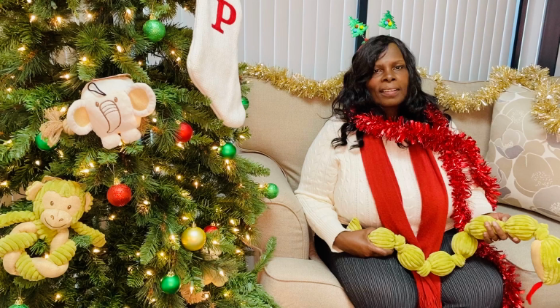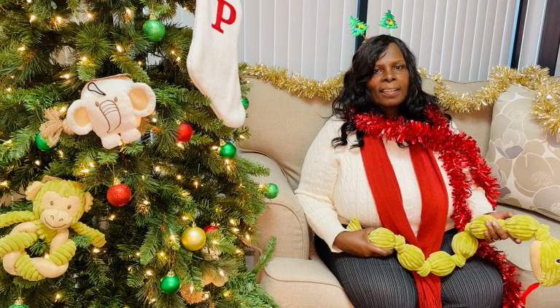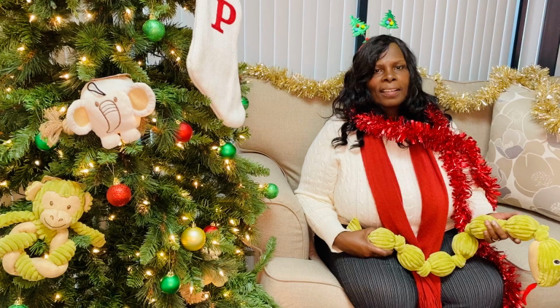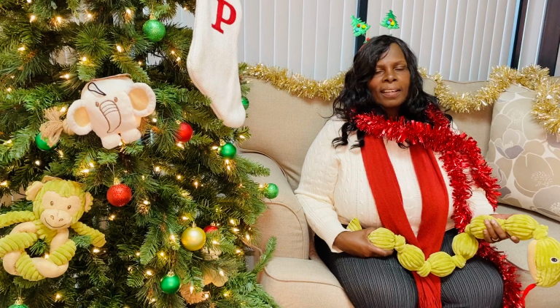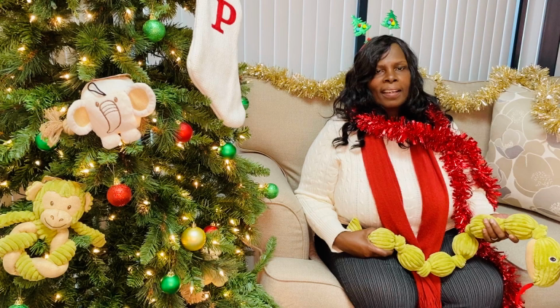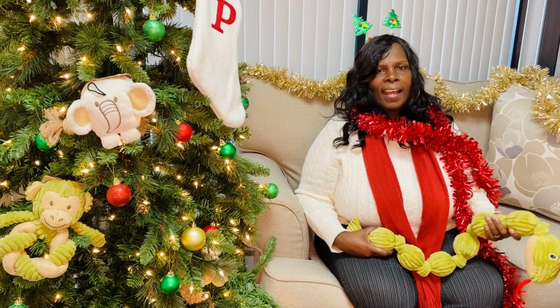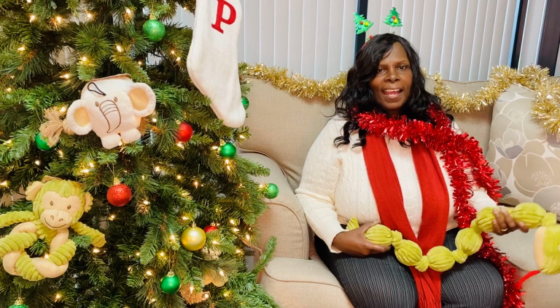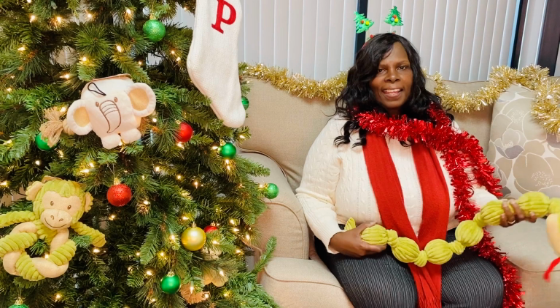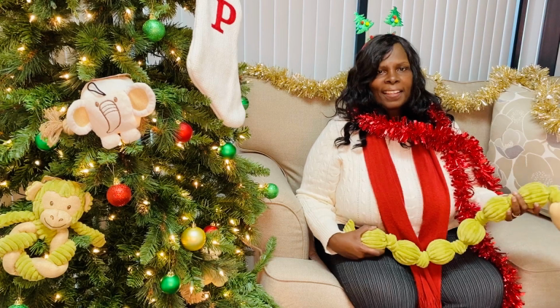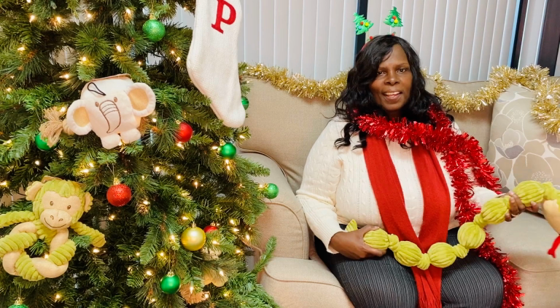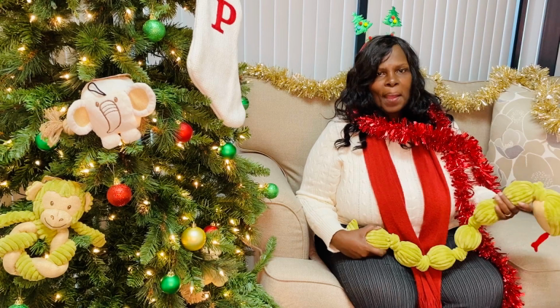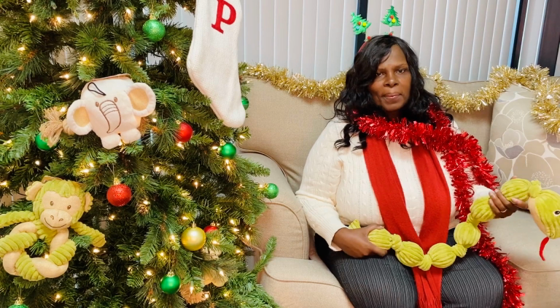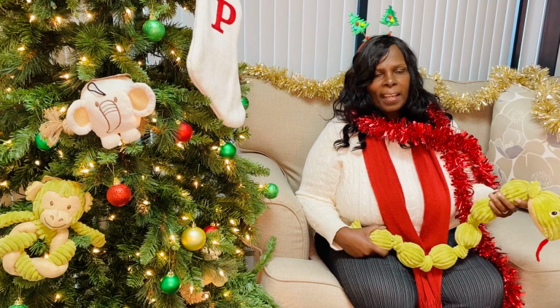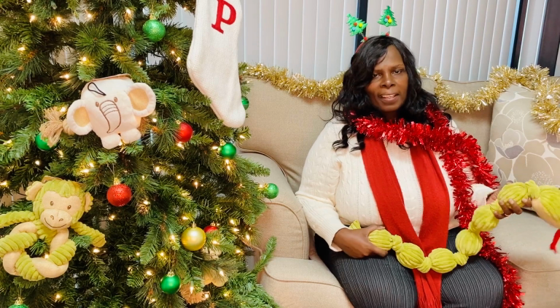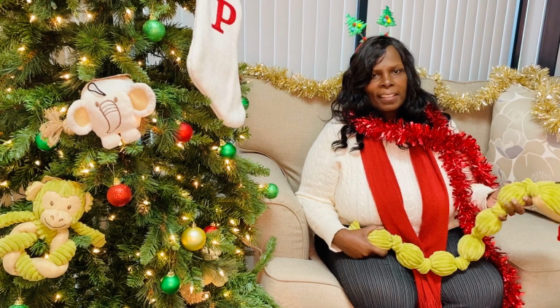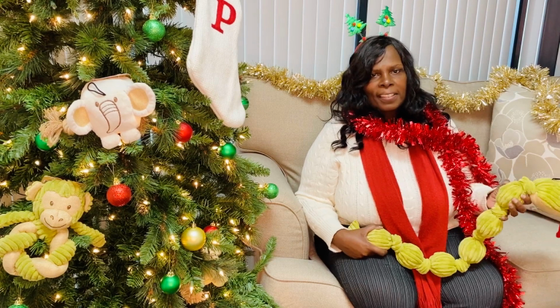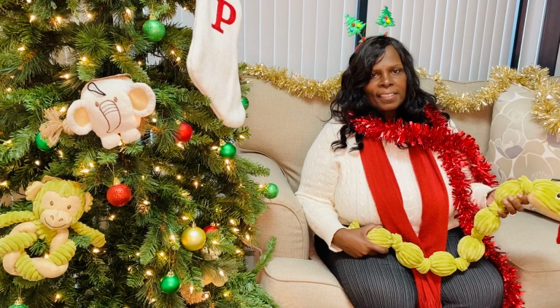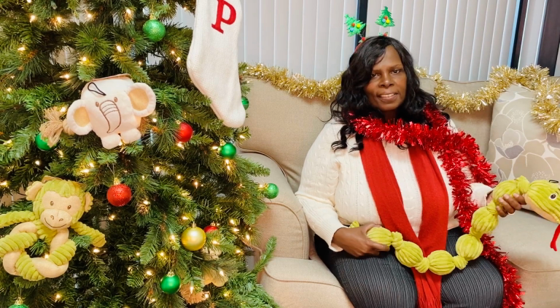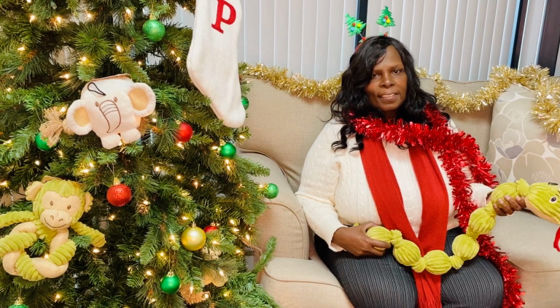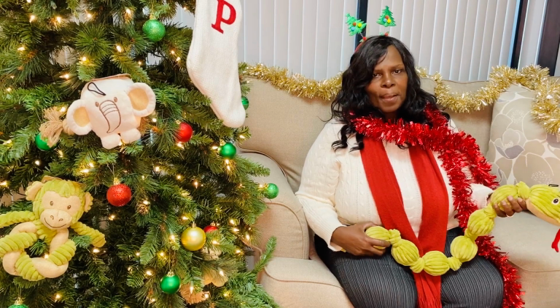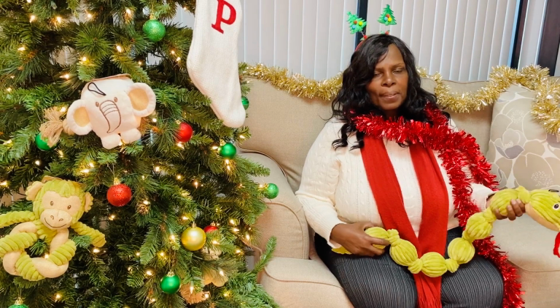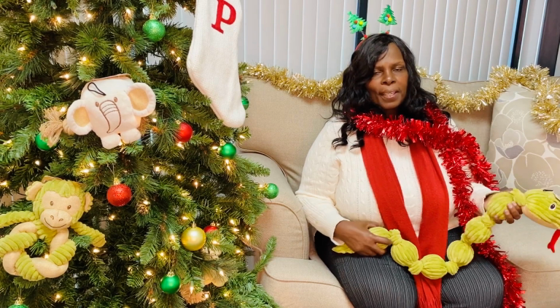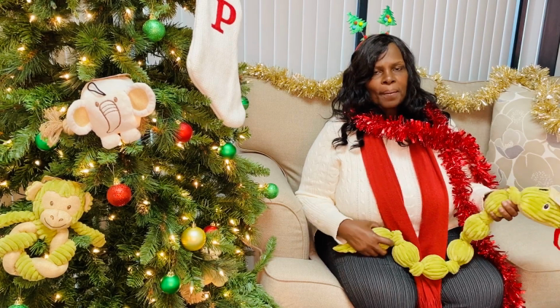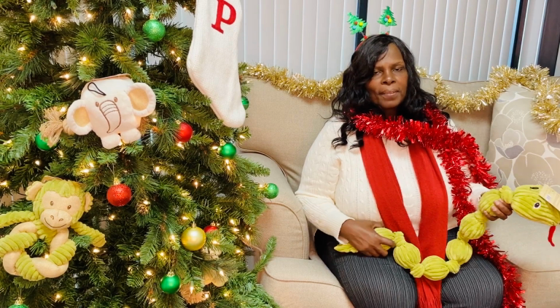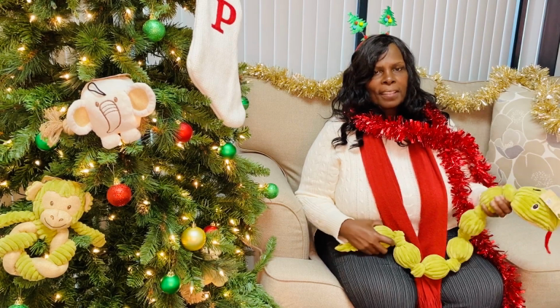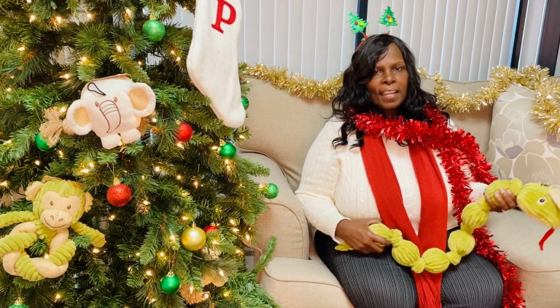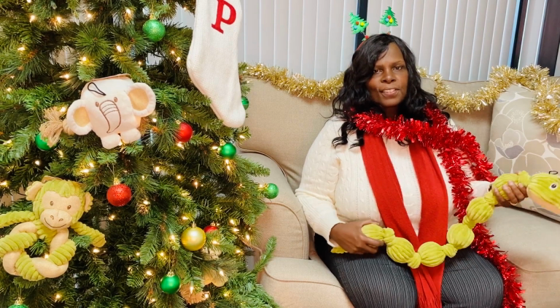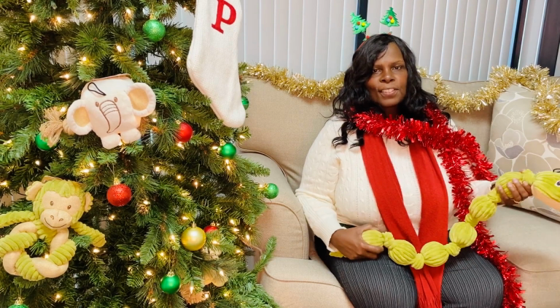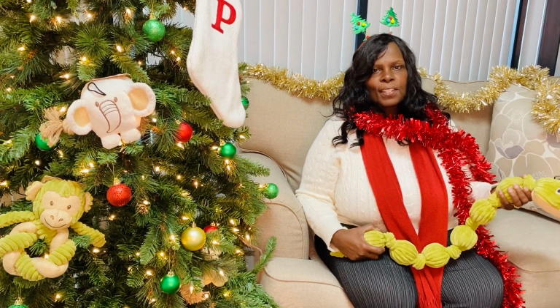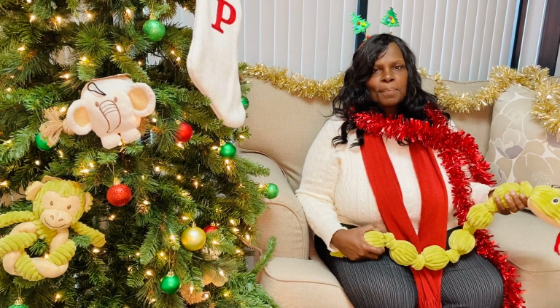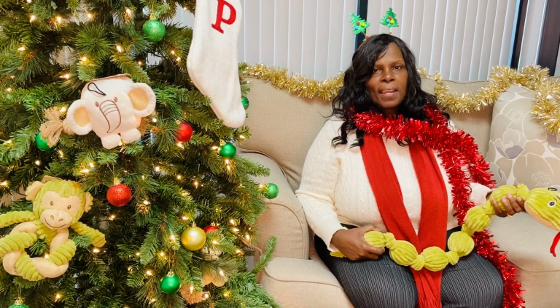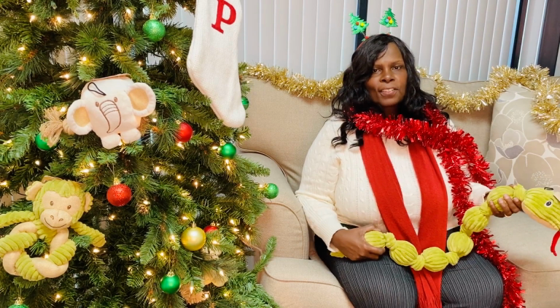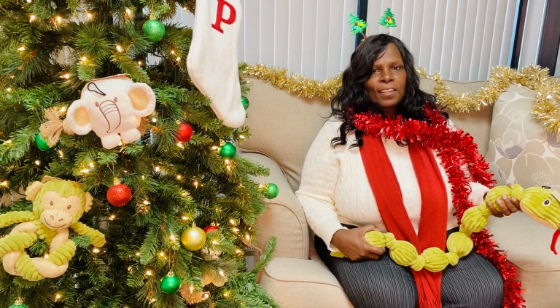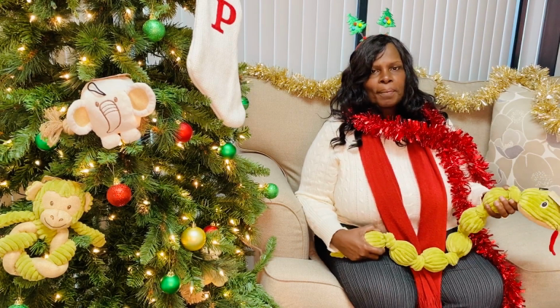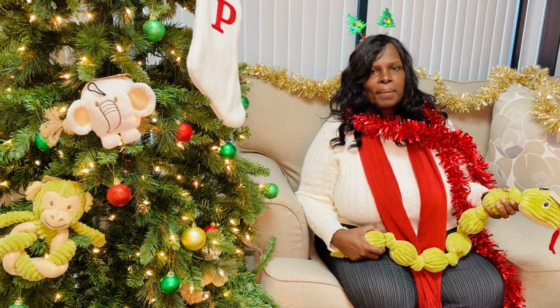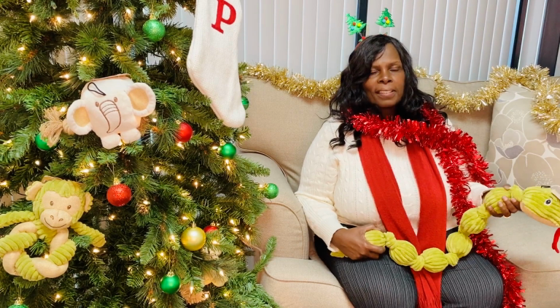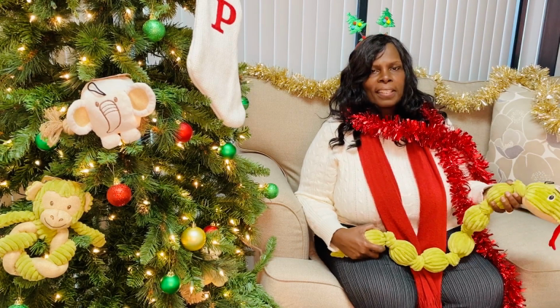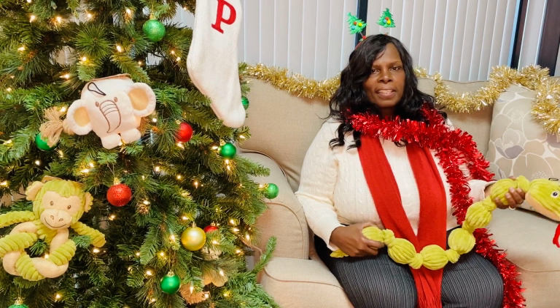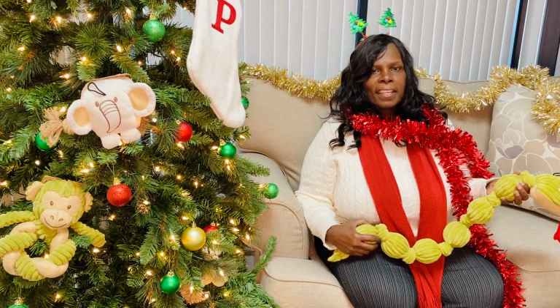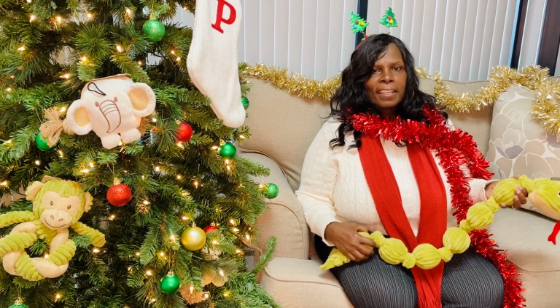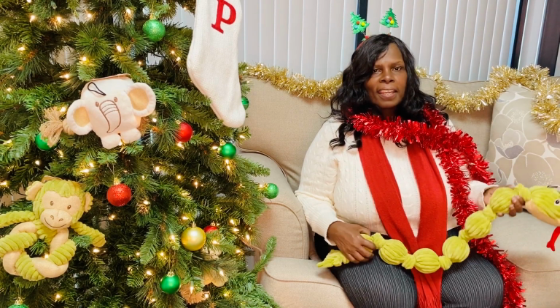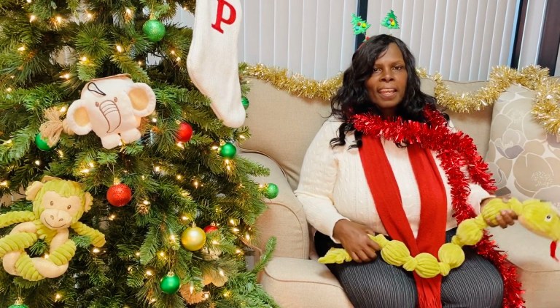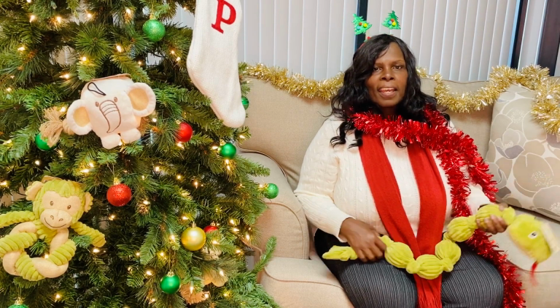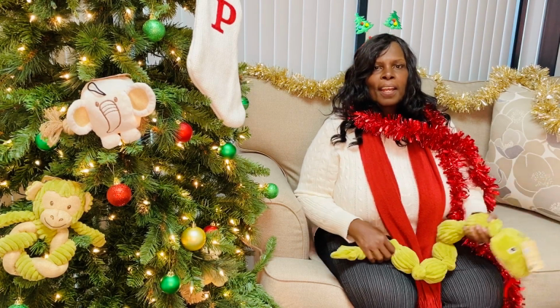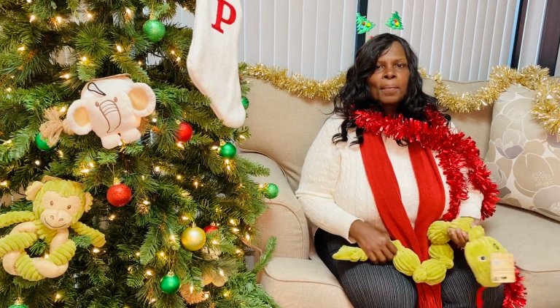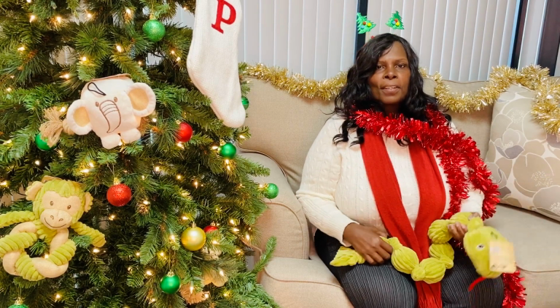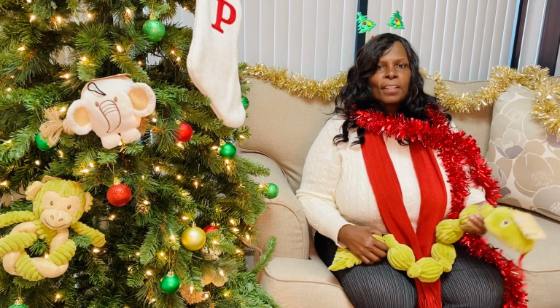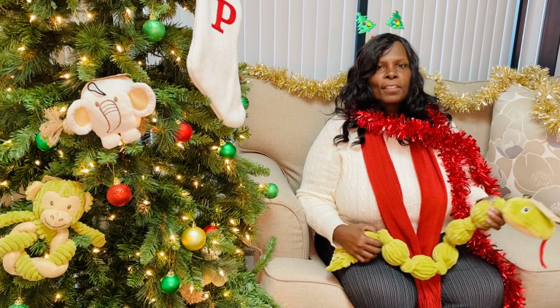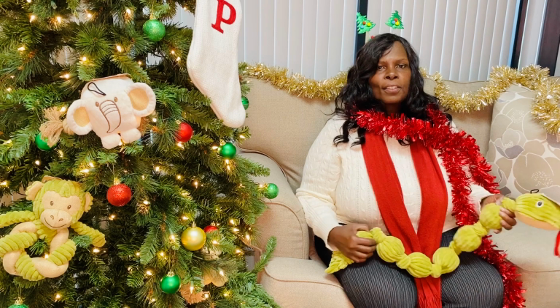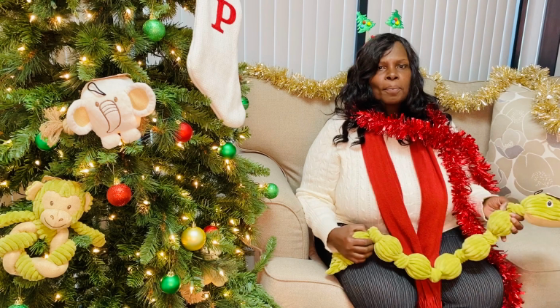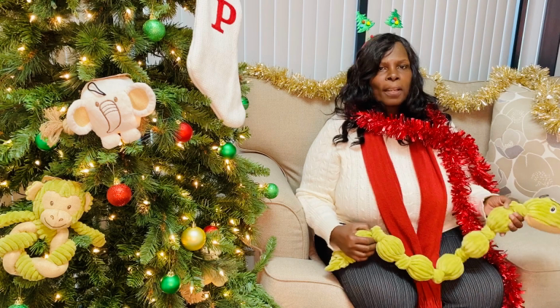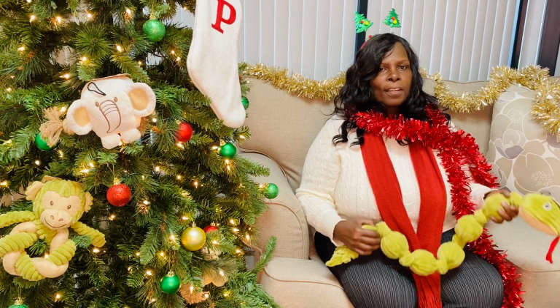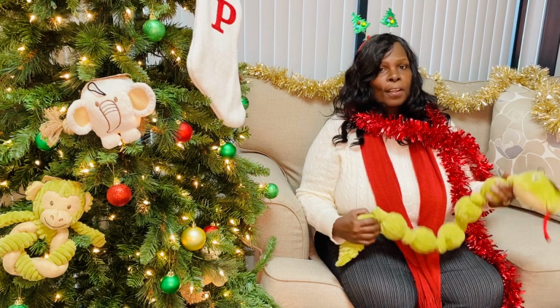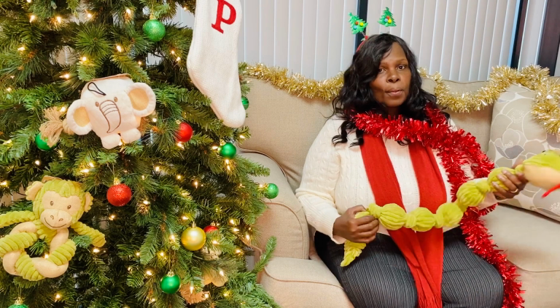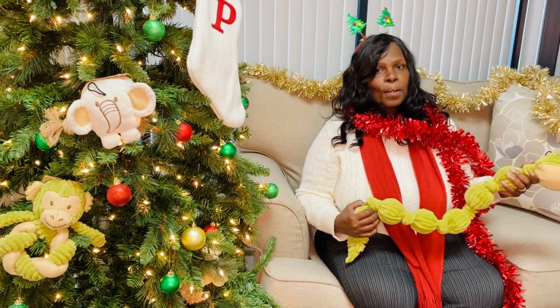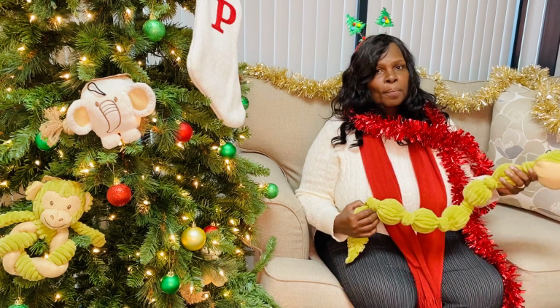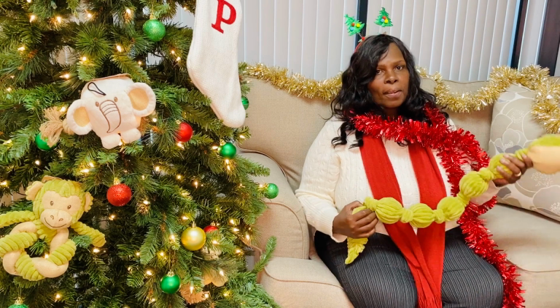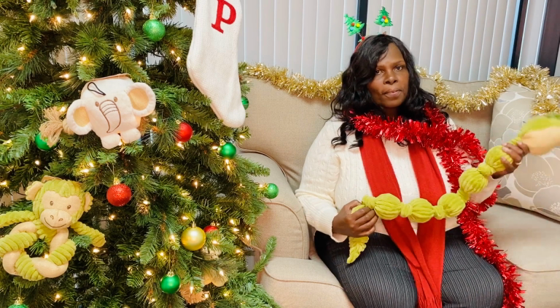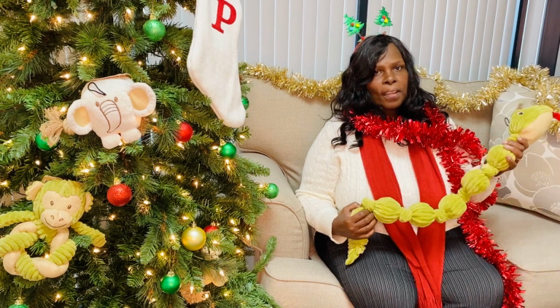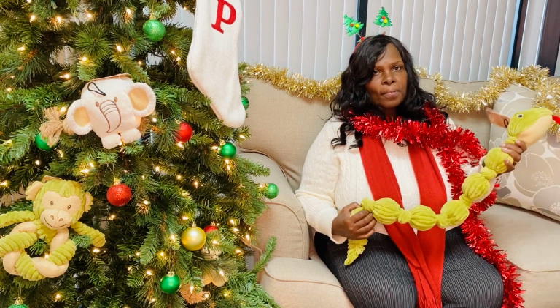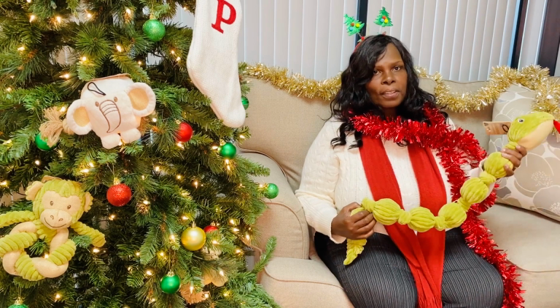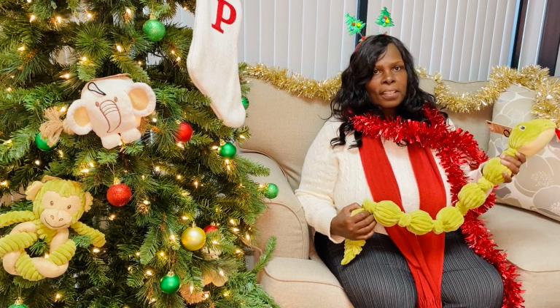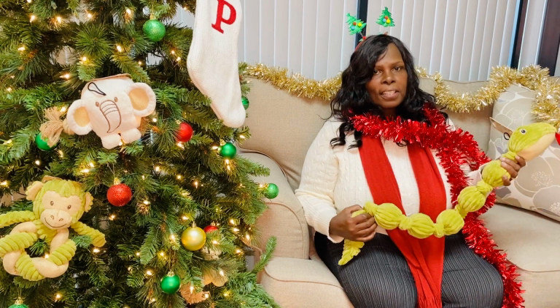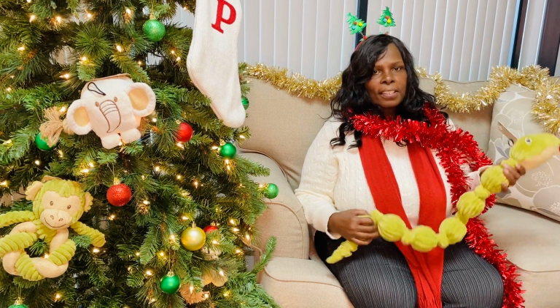Hi, Happy Holidays. I'm Kim, the National Sales Manager at Pet Teak Inc. I'm here to talk to you about another one of my favorite things.